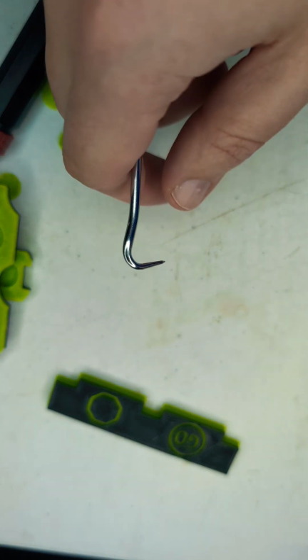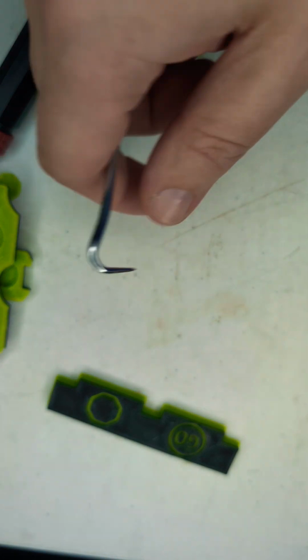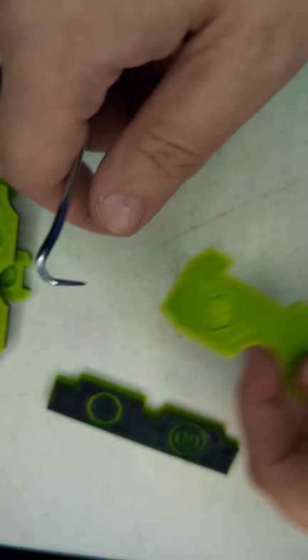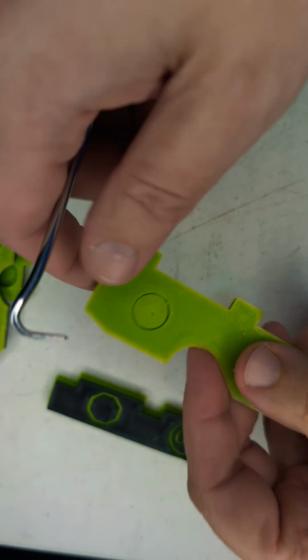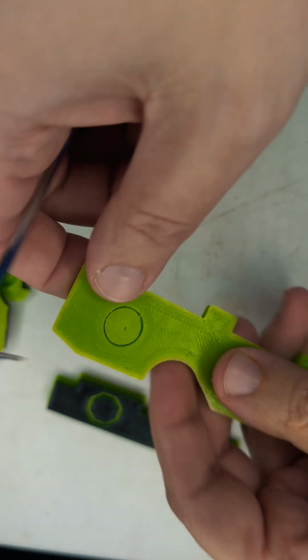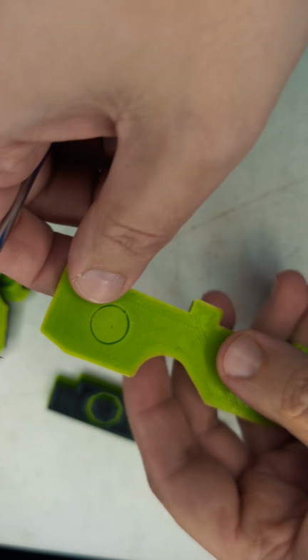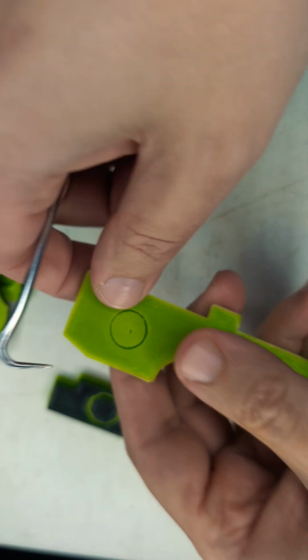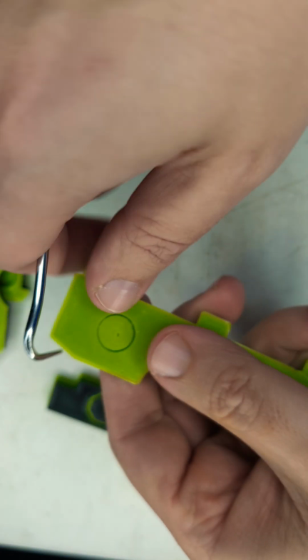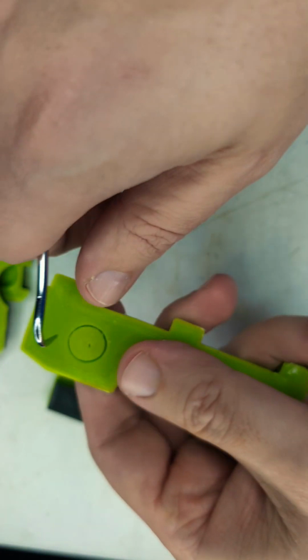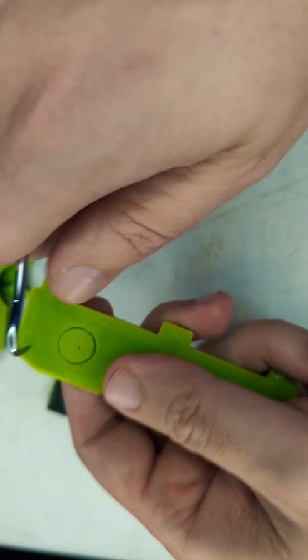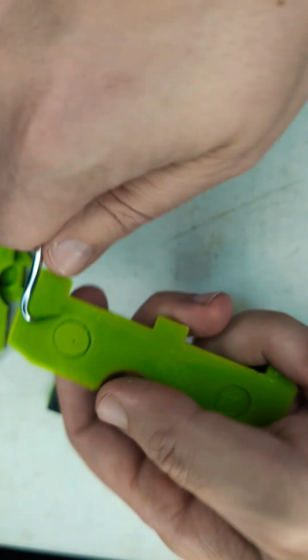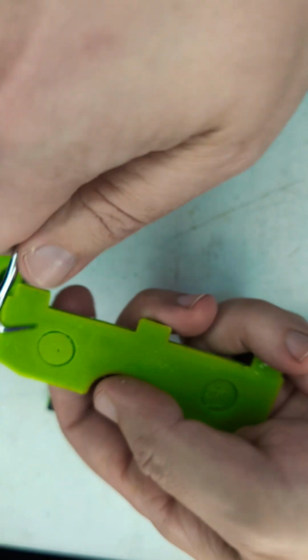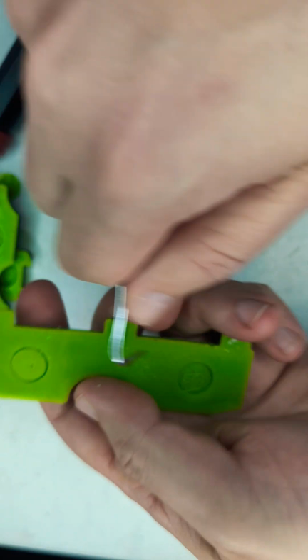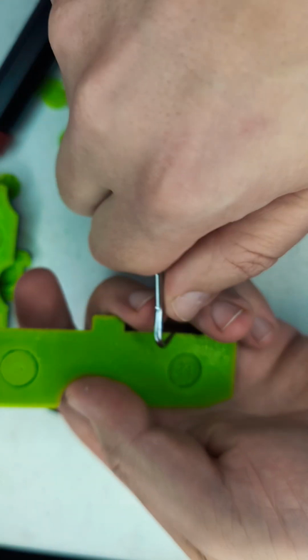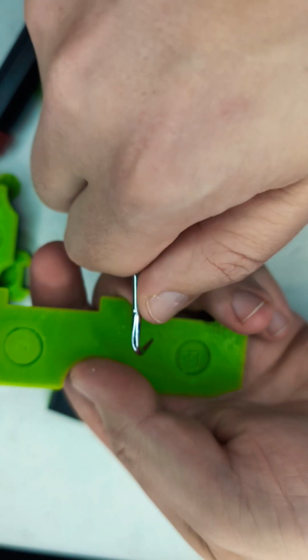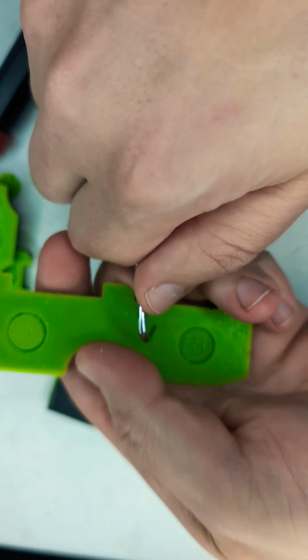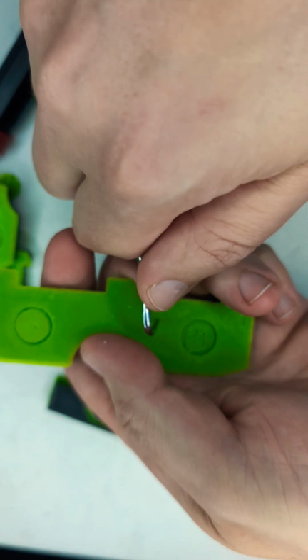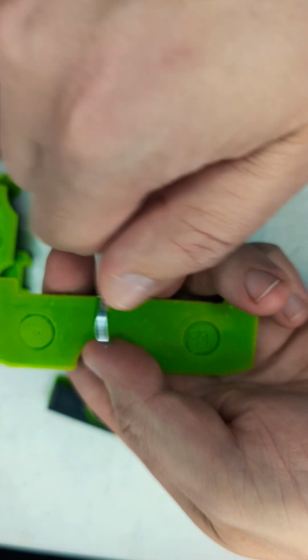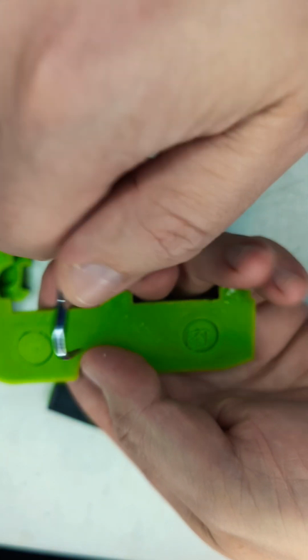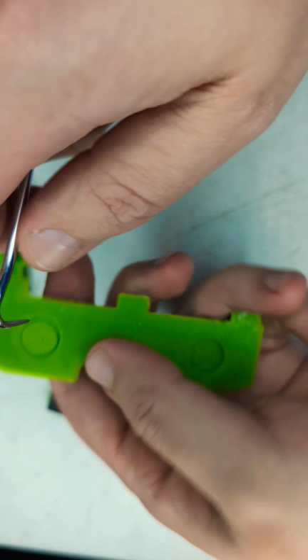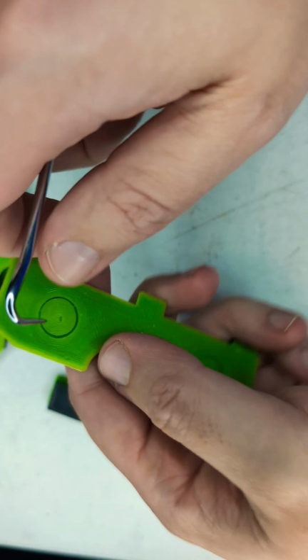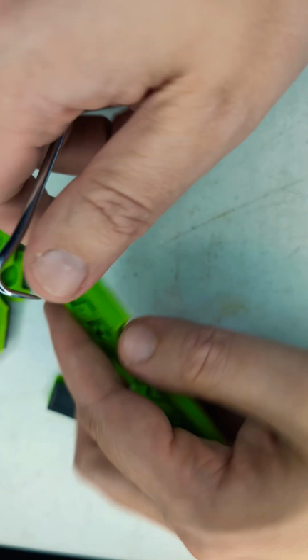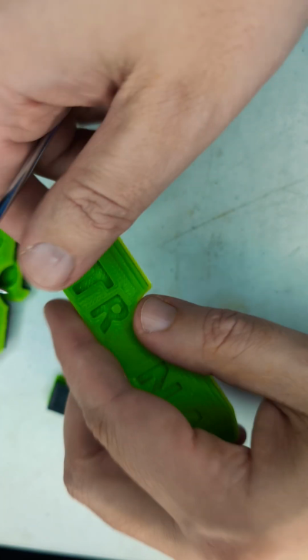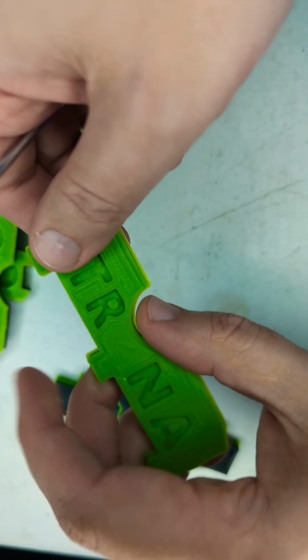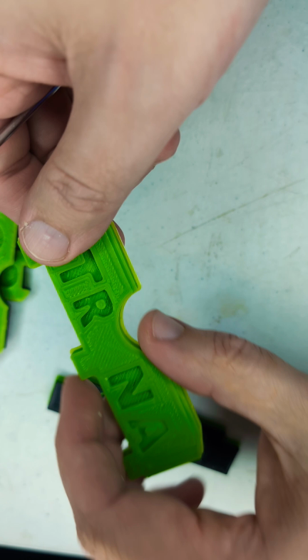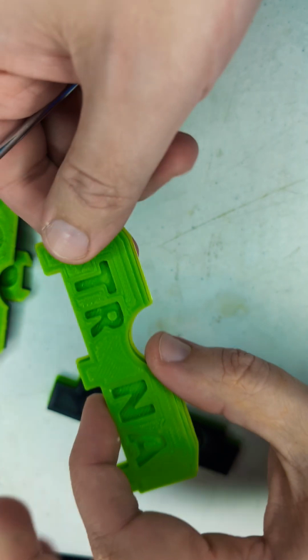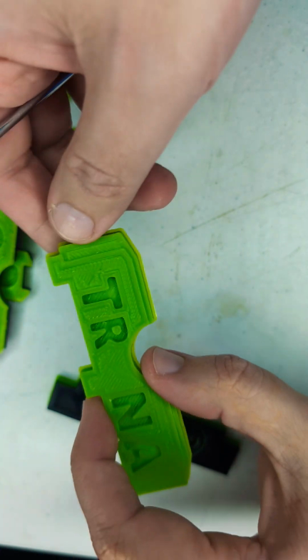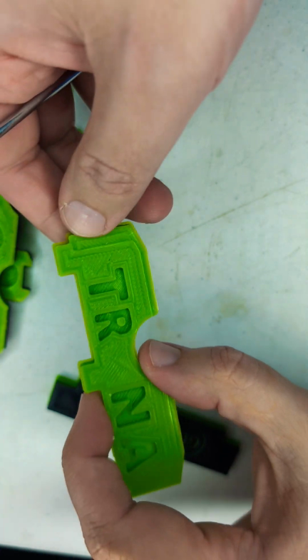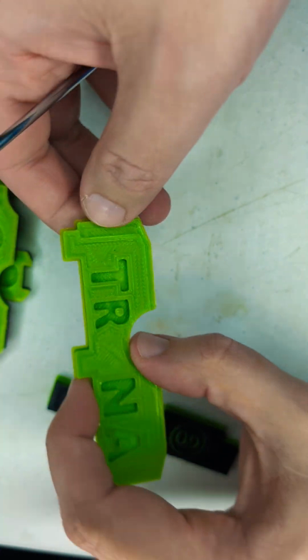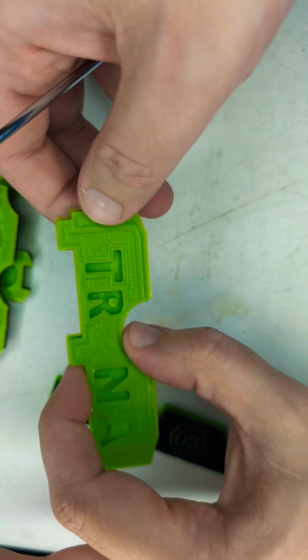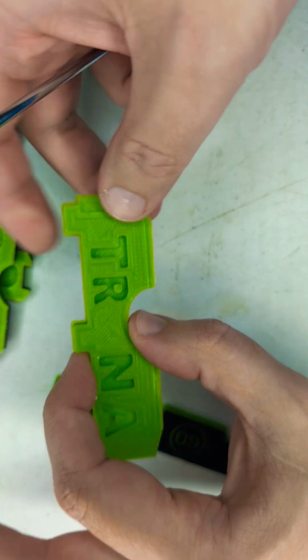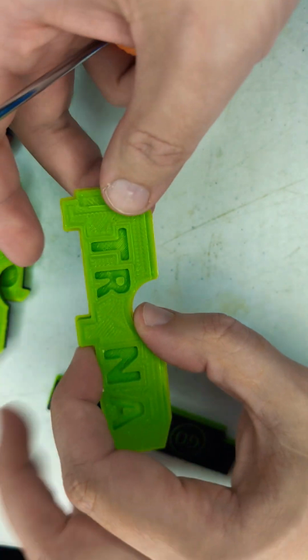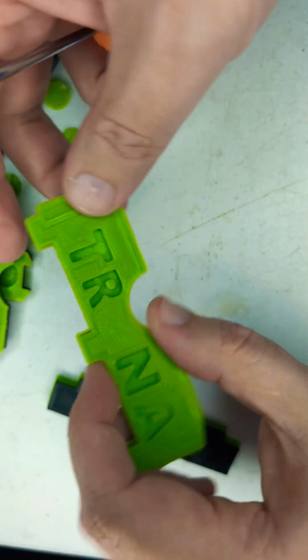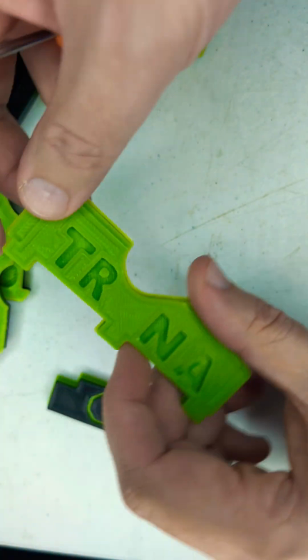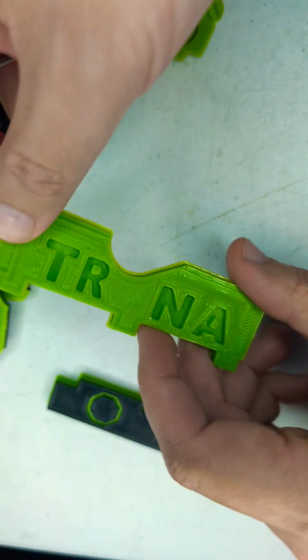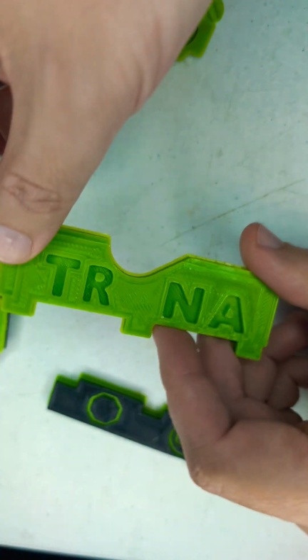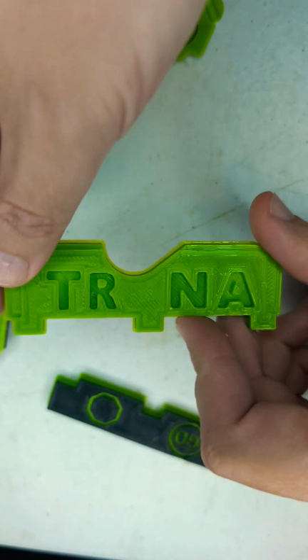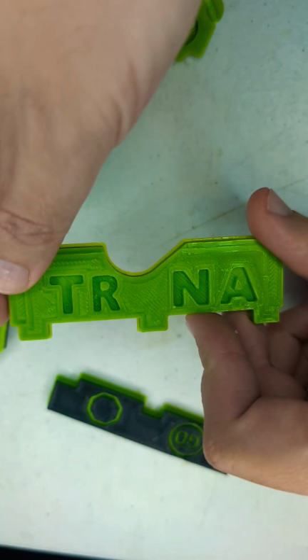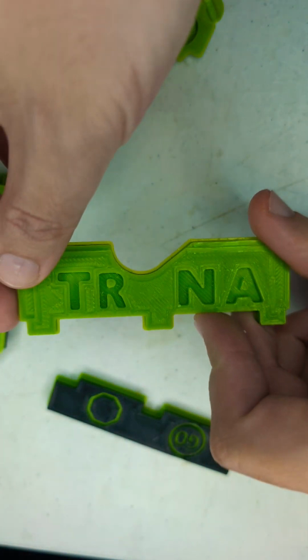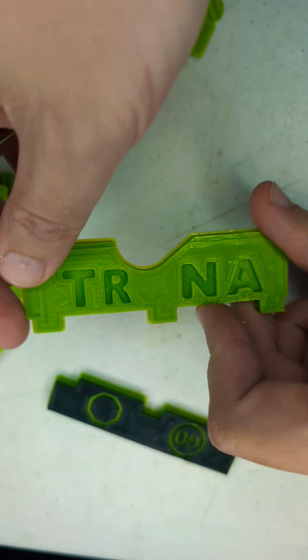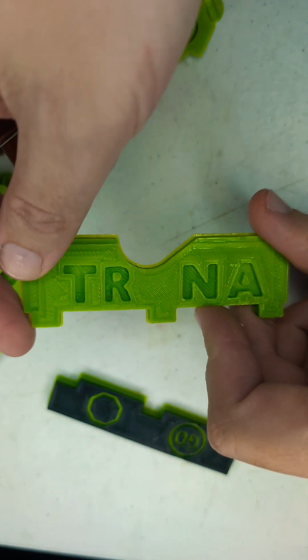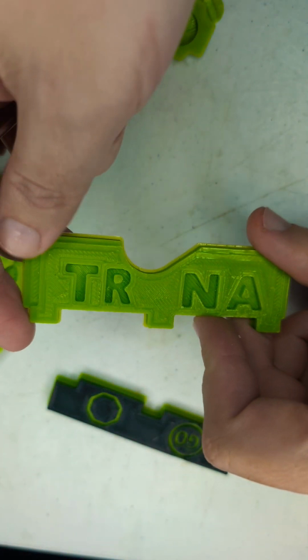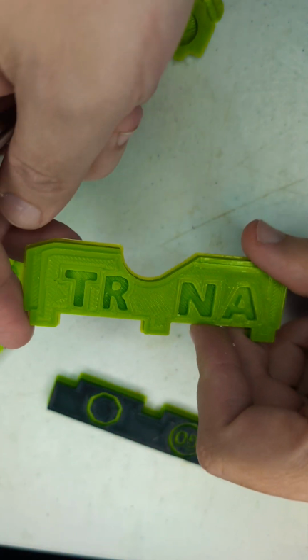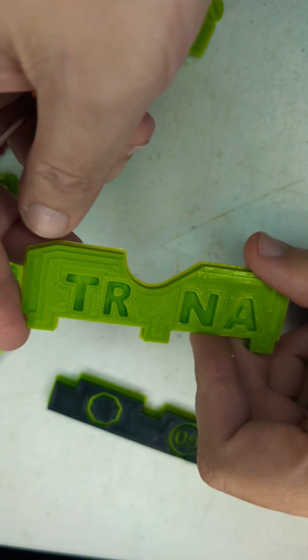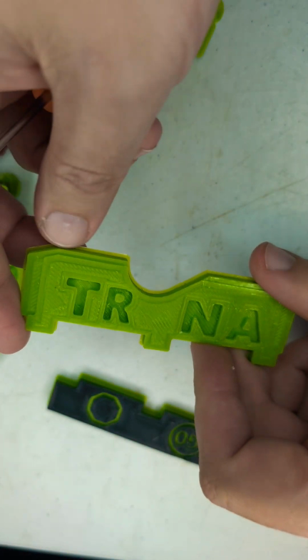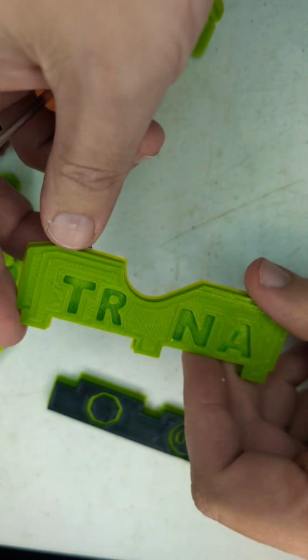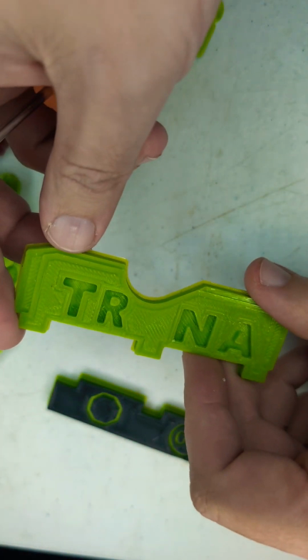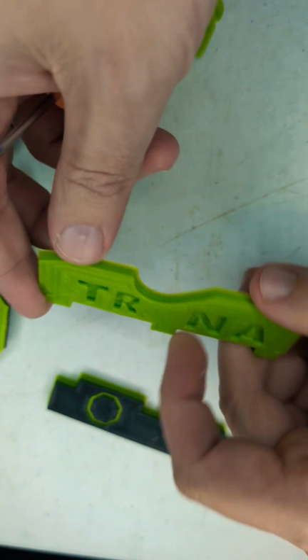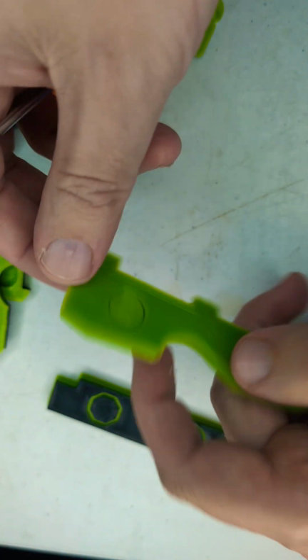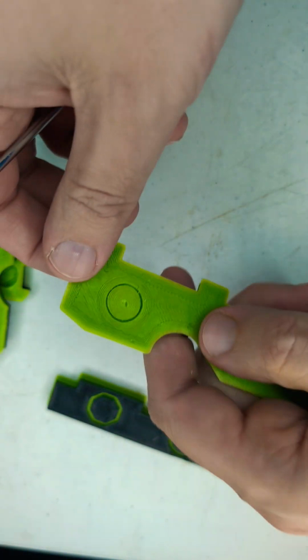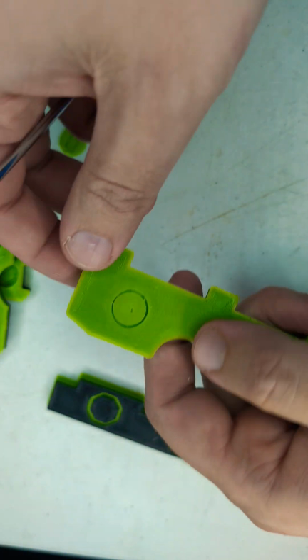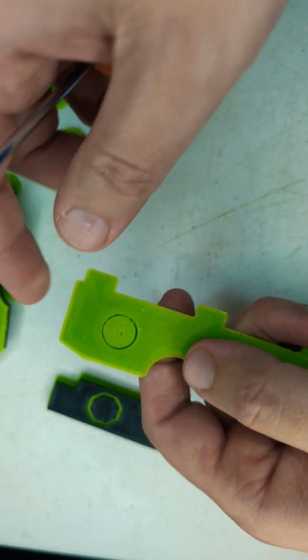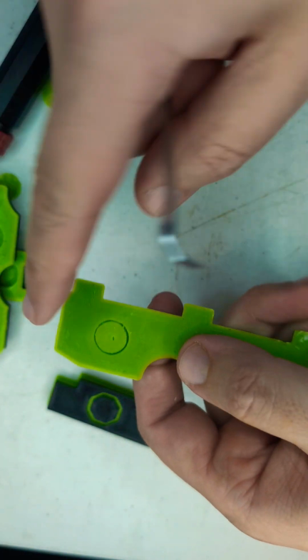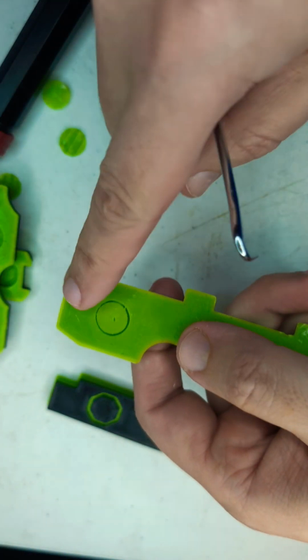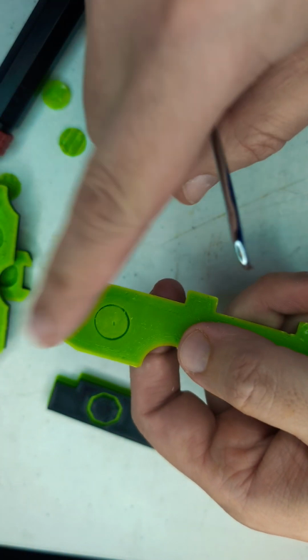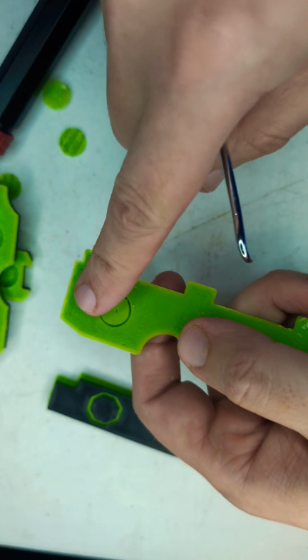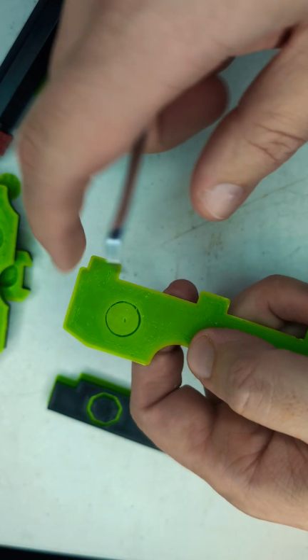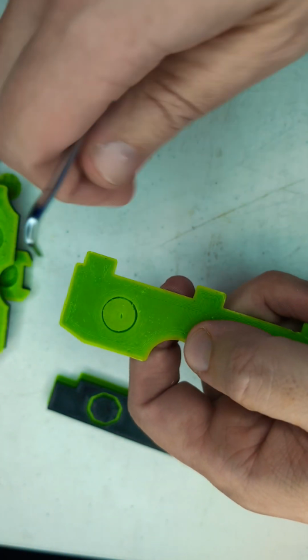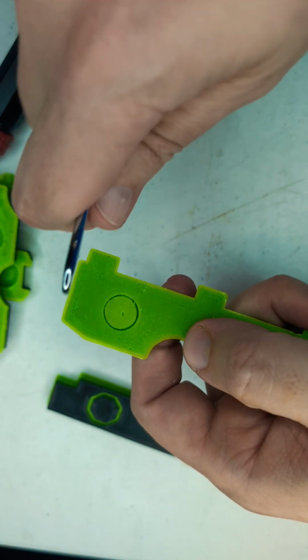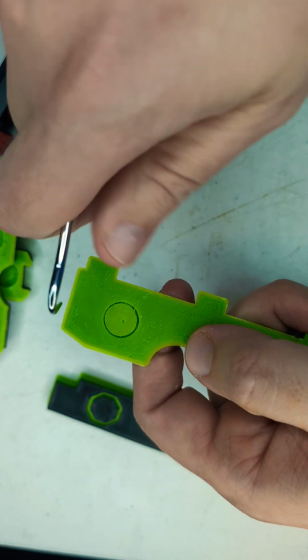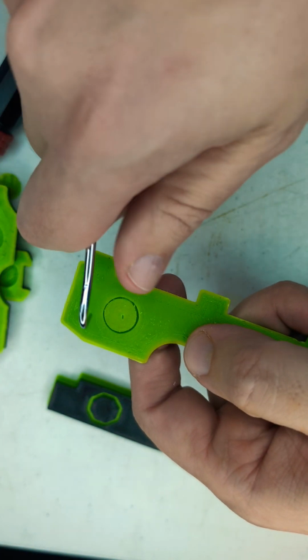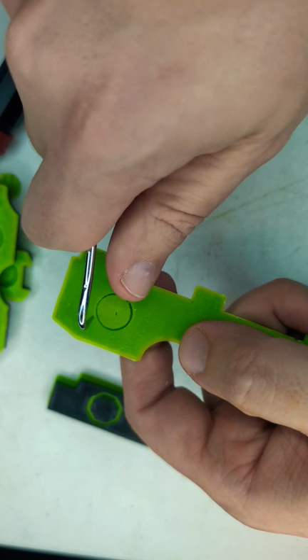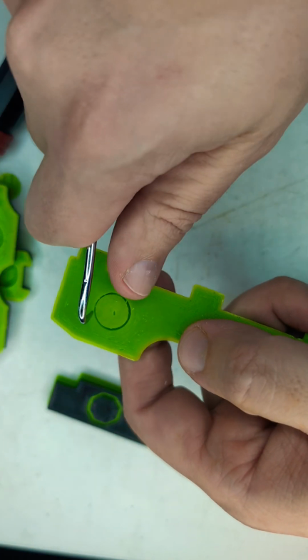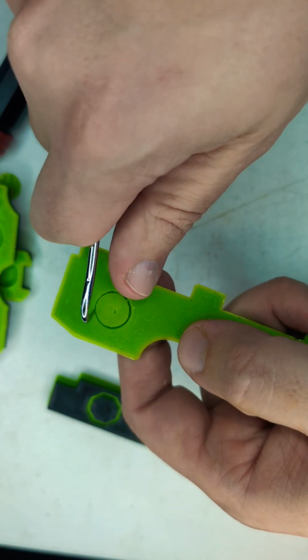With this, I'm going to stick two magnets into these pieces, which are going to be for the DNA model that's available on Printables.